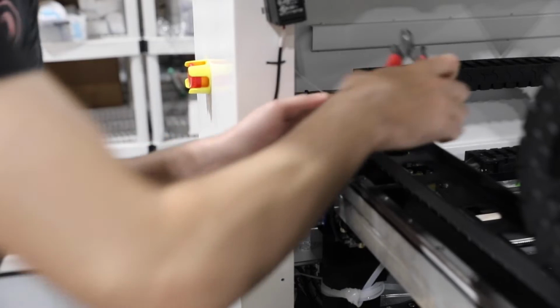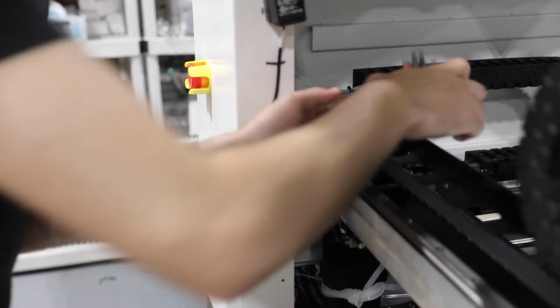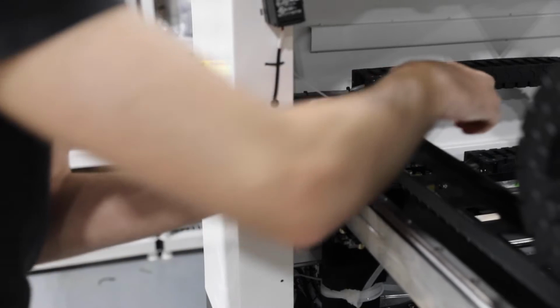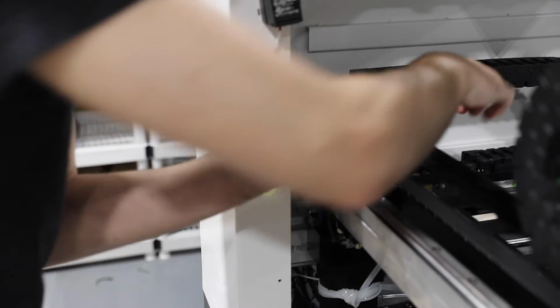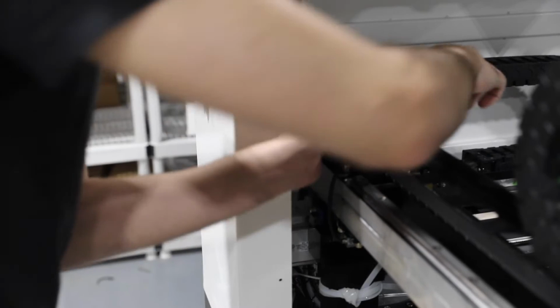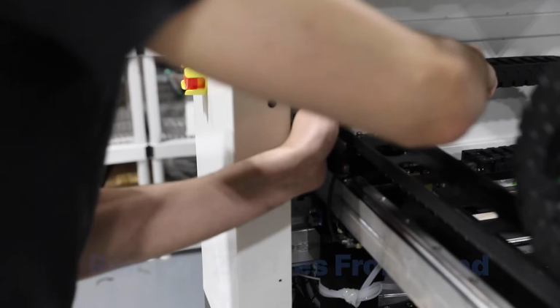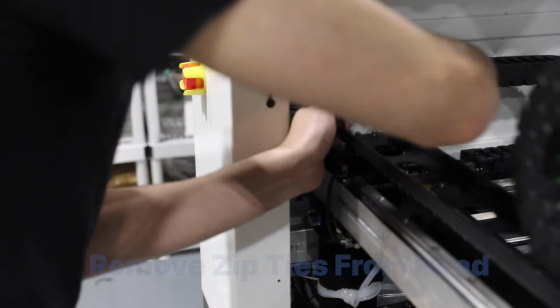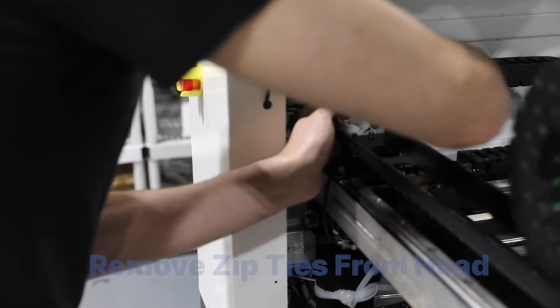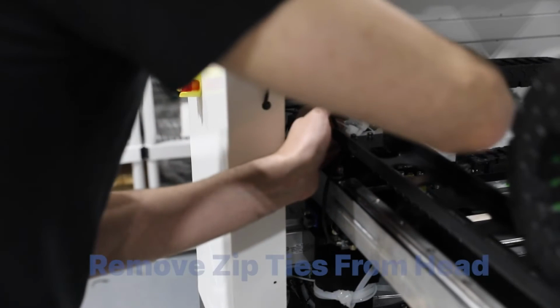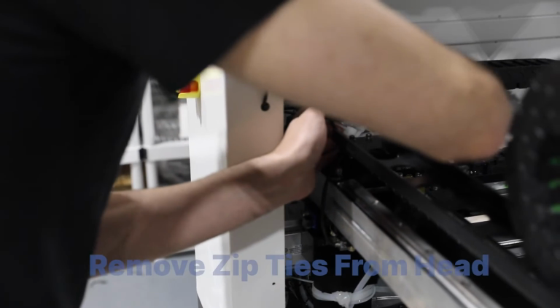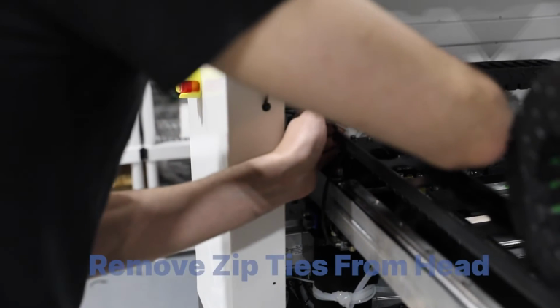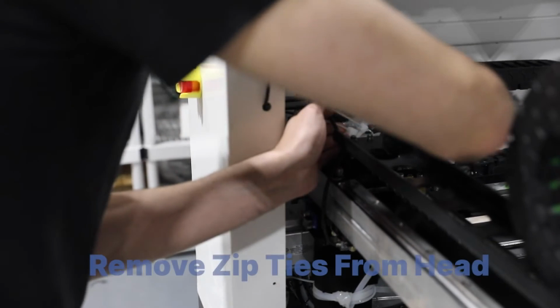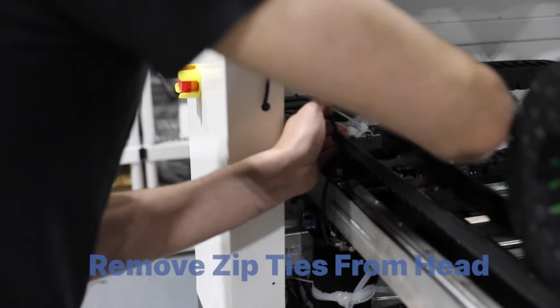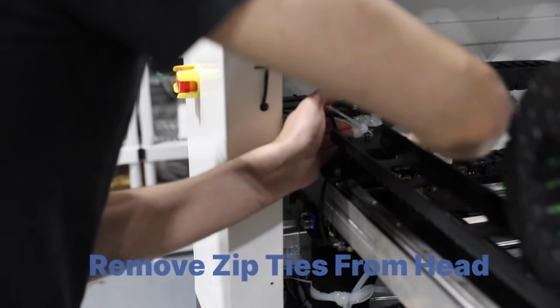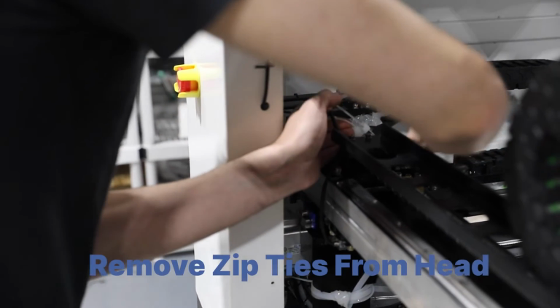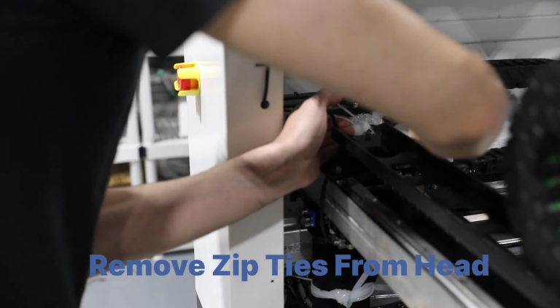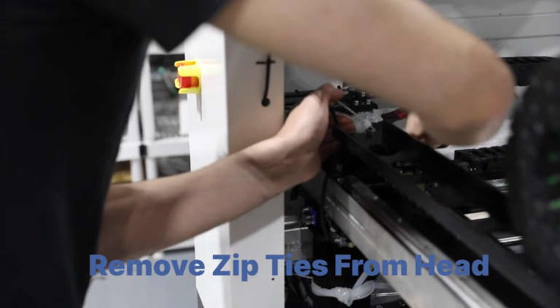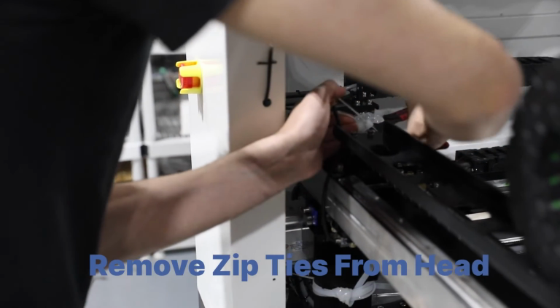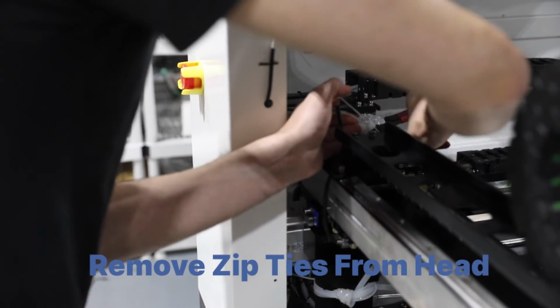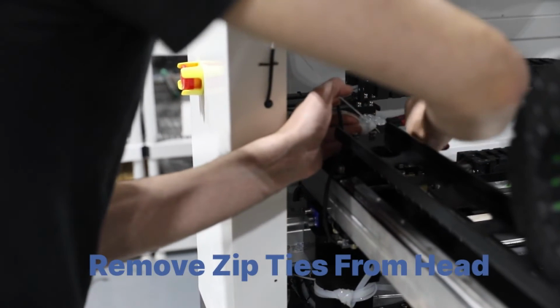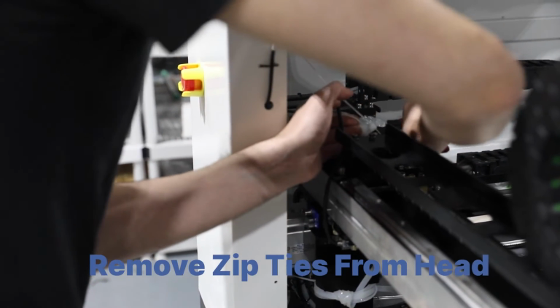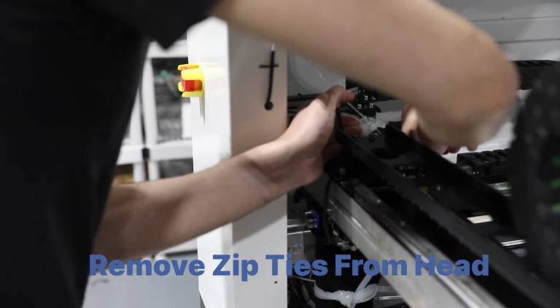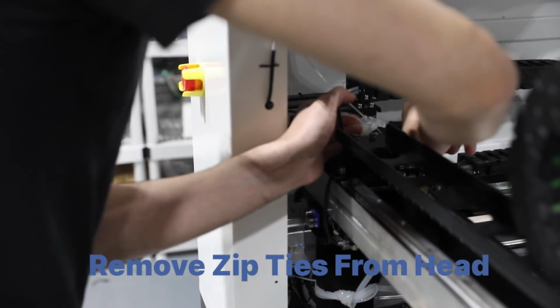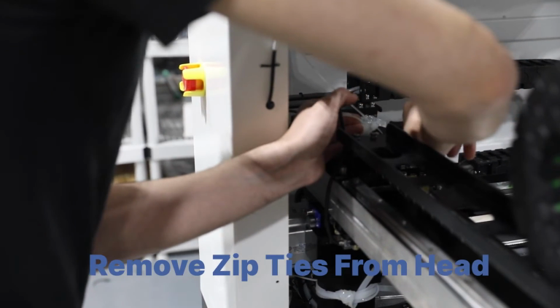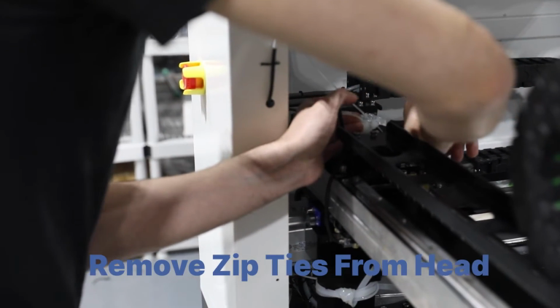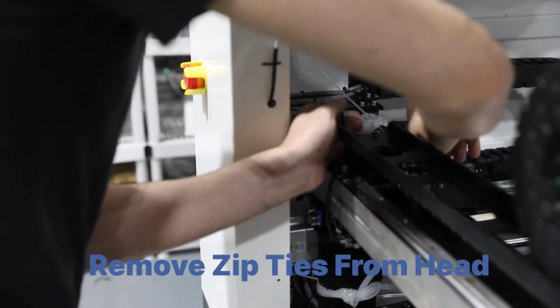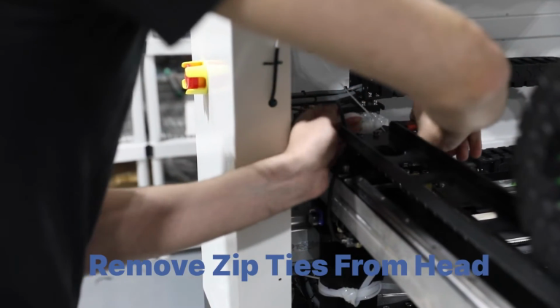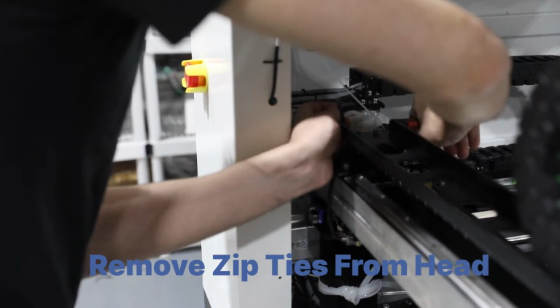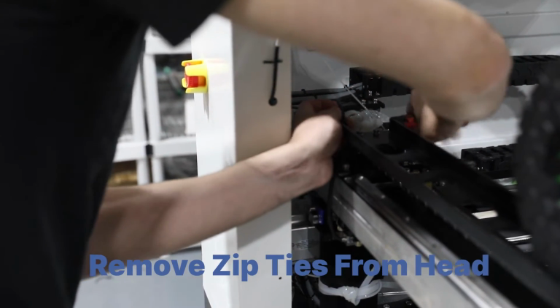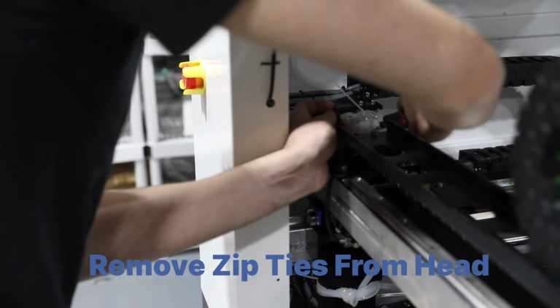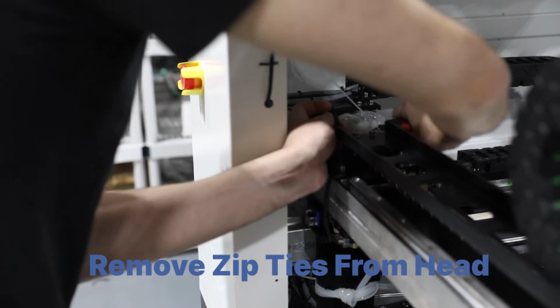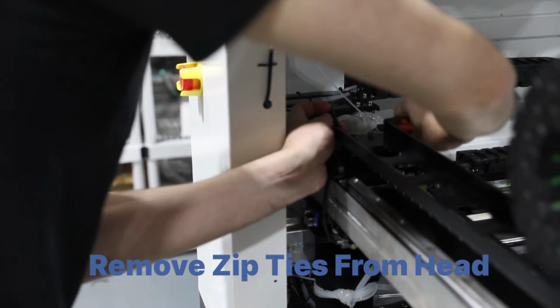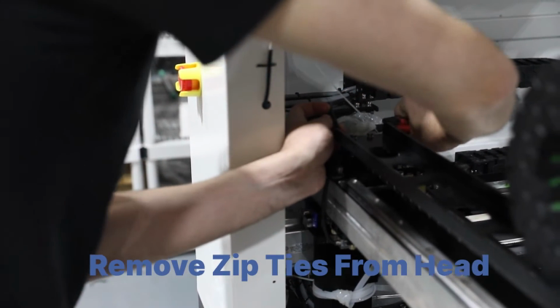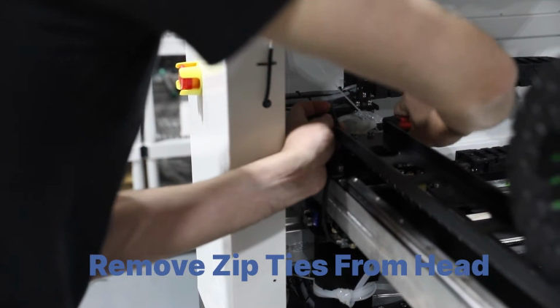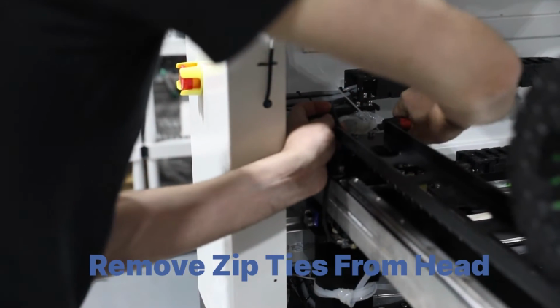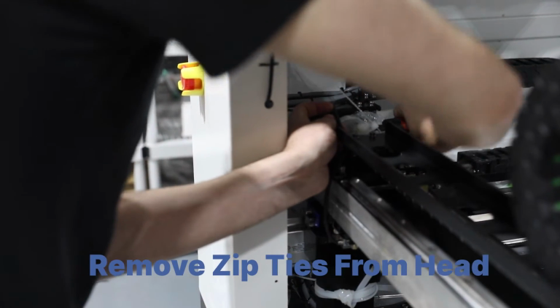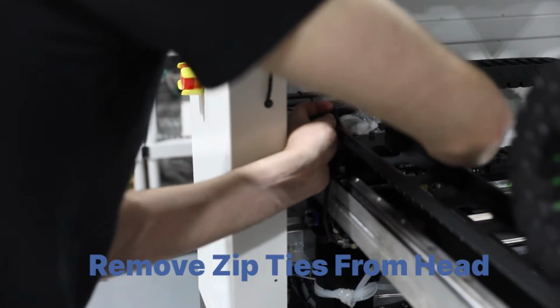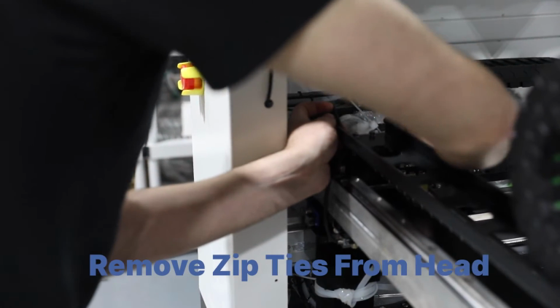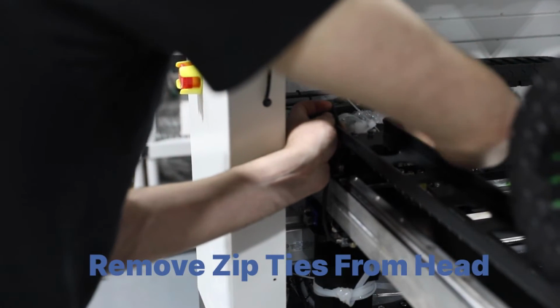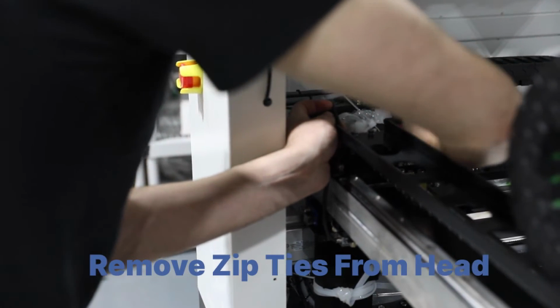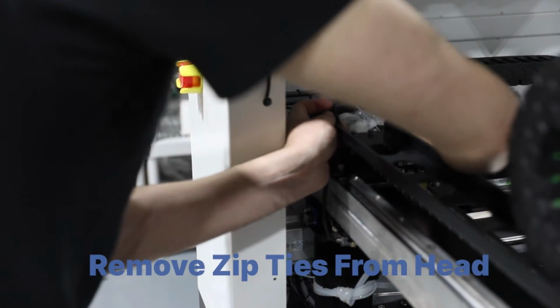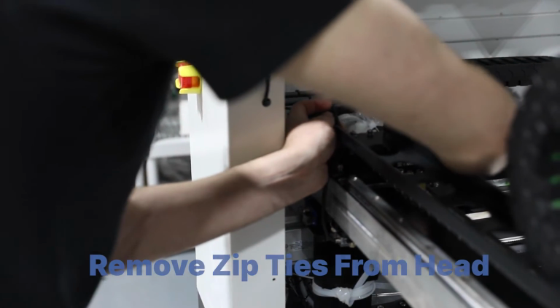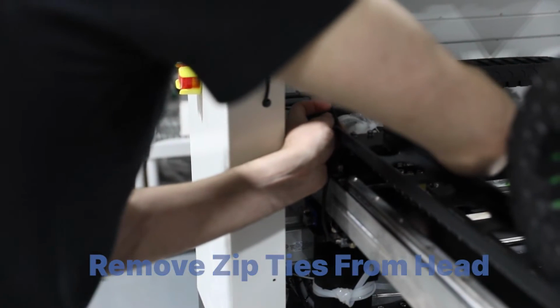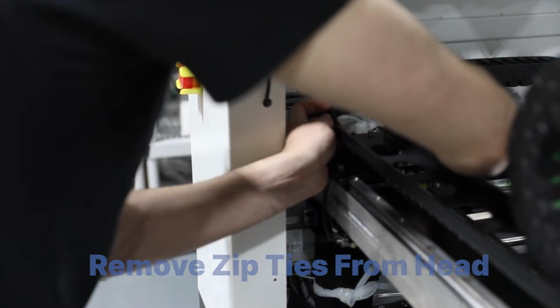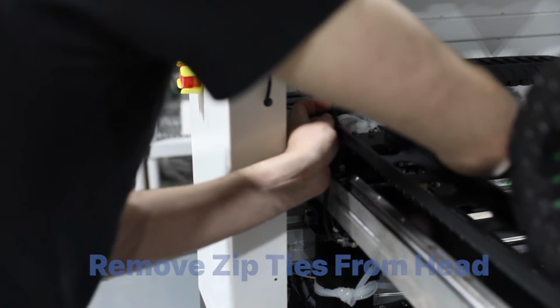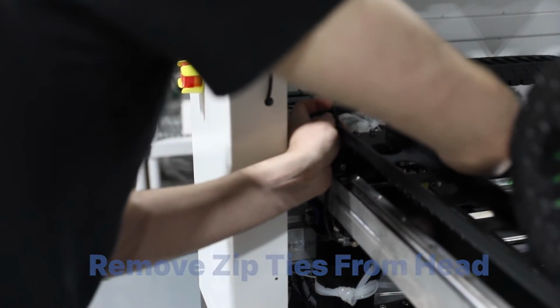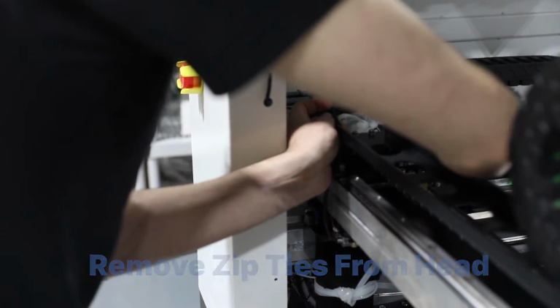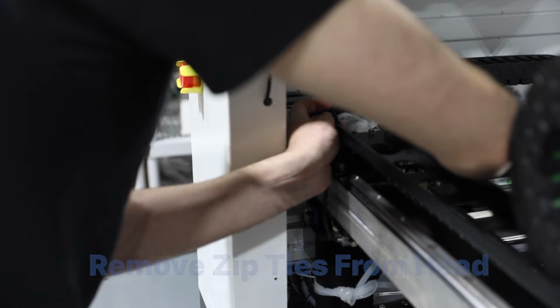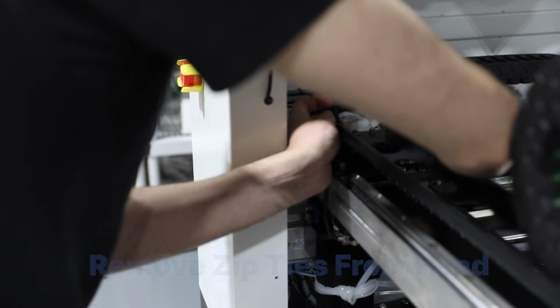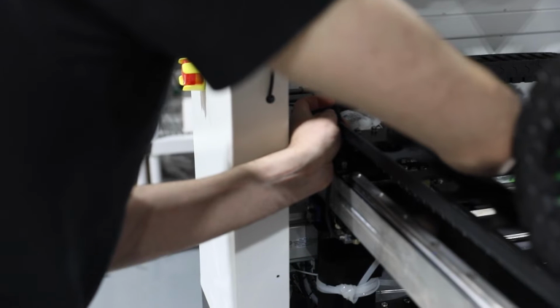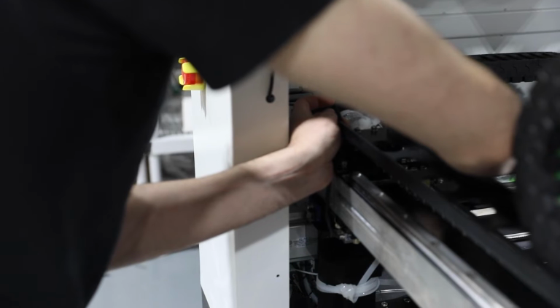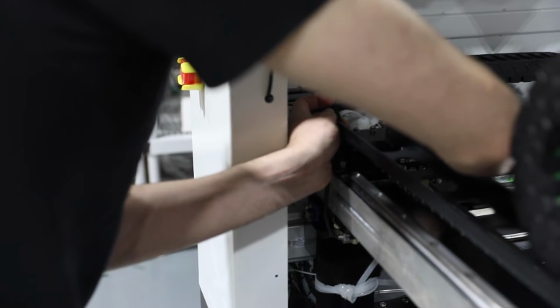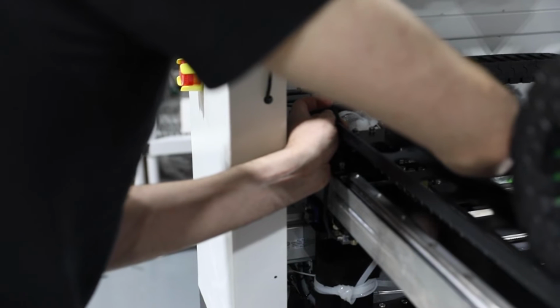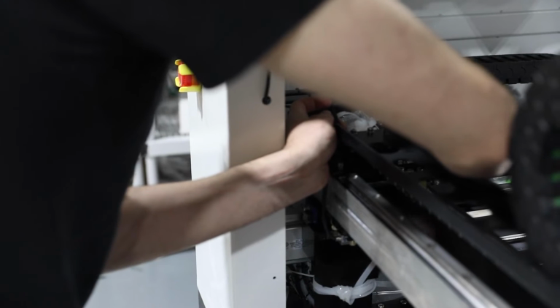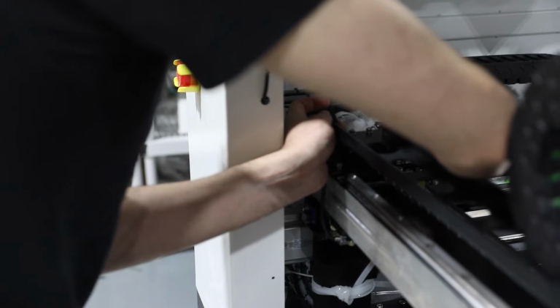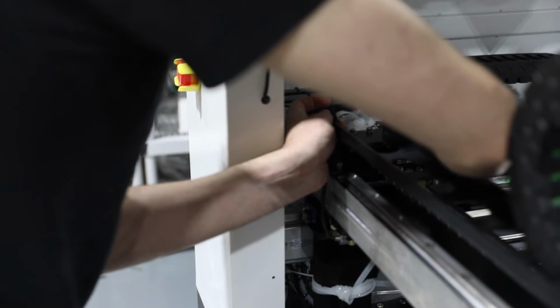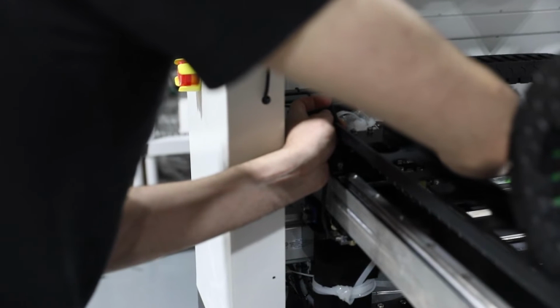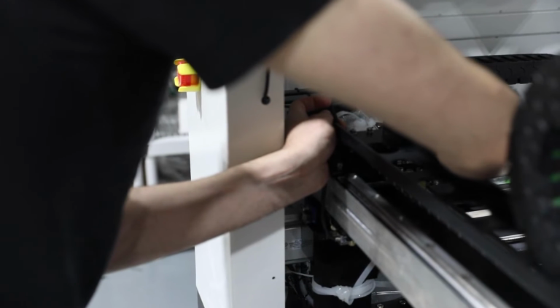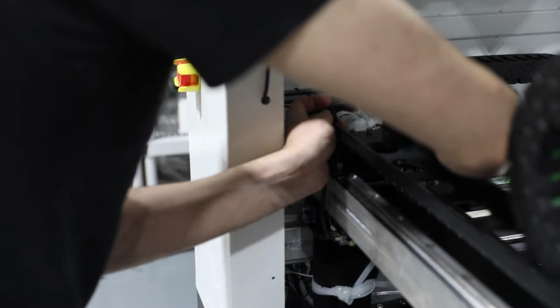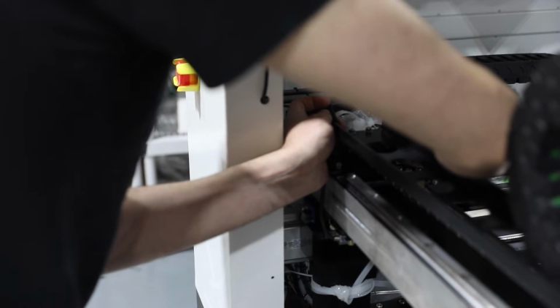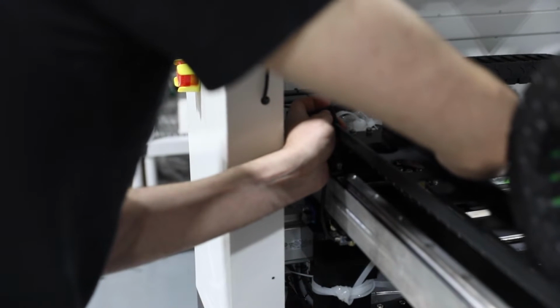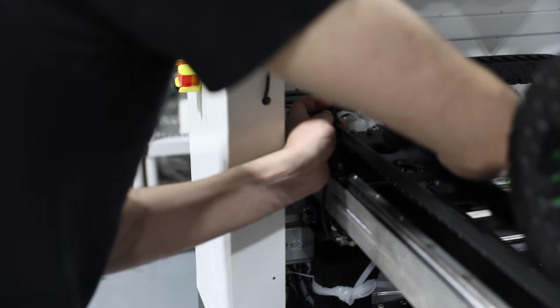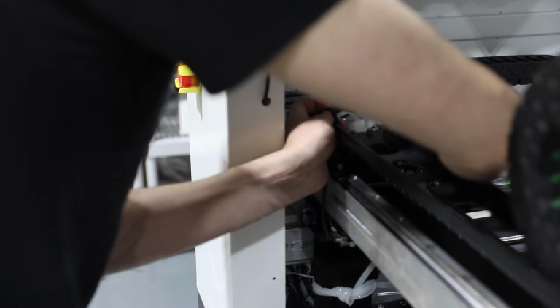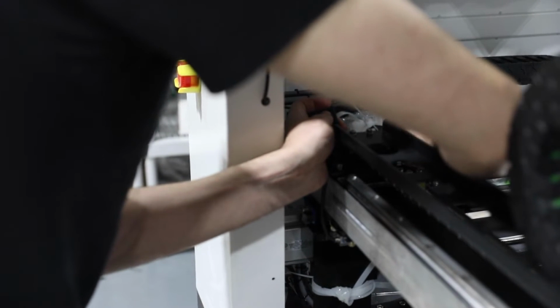Remove the zip ties securing the placement head to the back of the machine and ensure it can move freely by manually moving it gently in all directions.